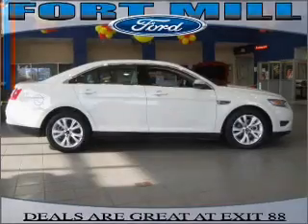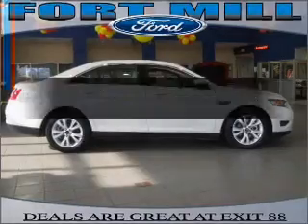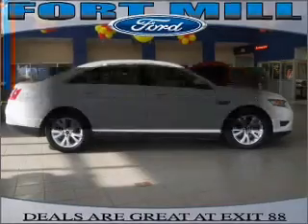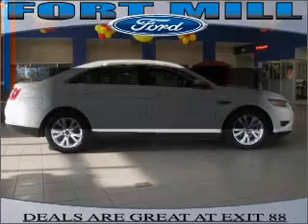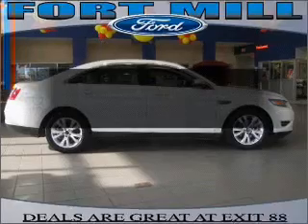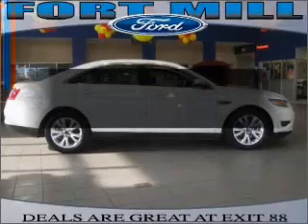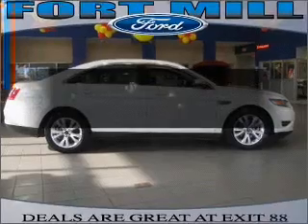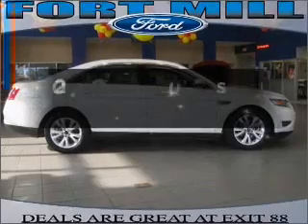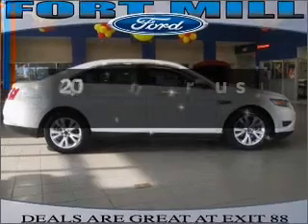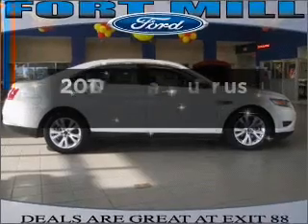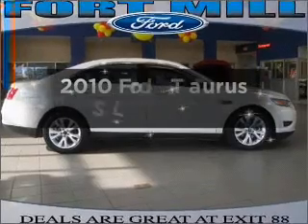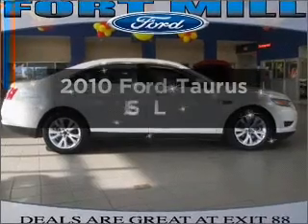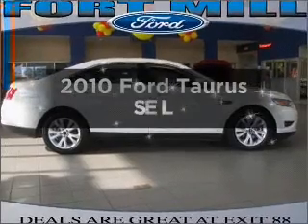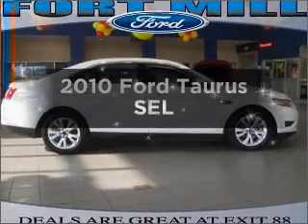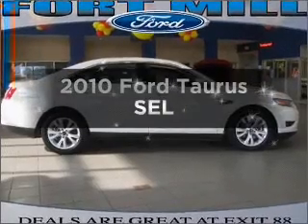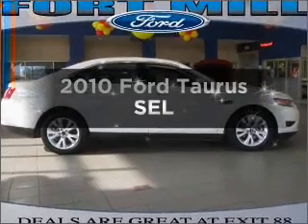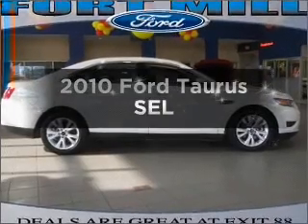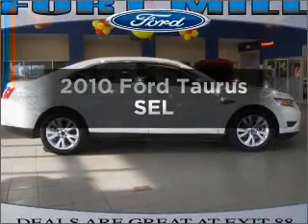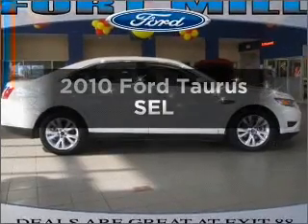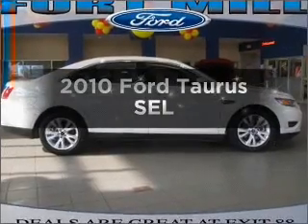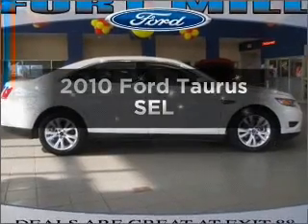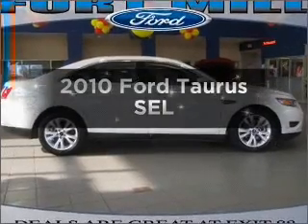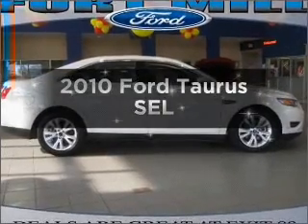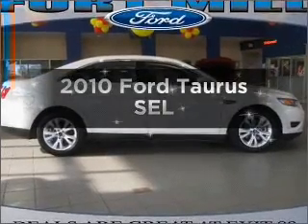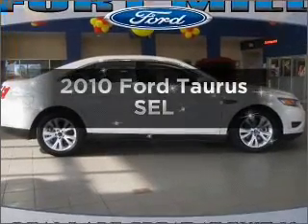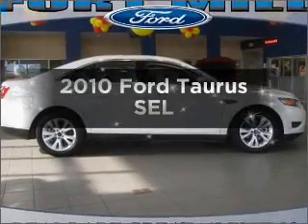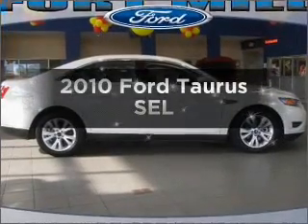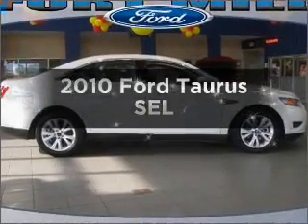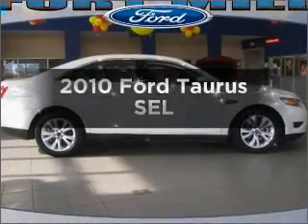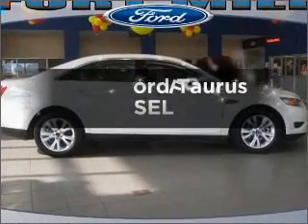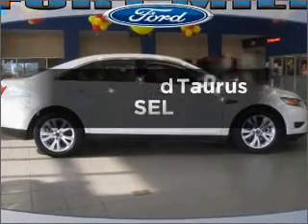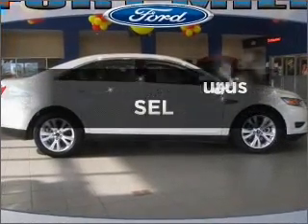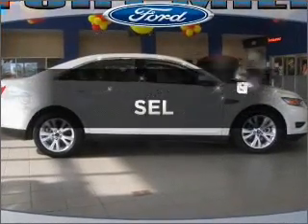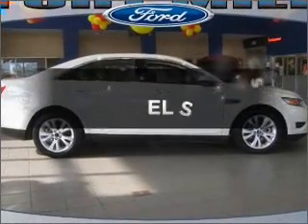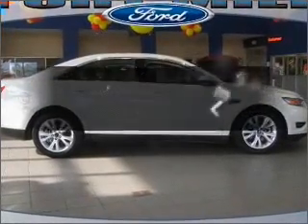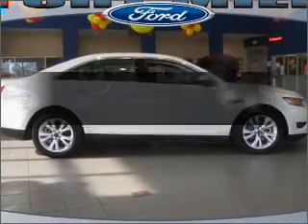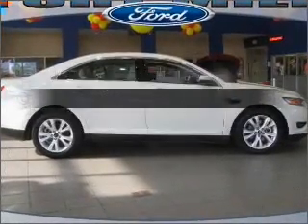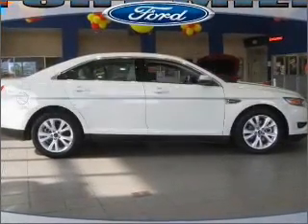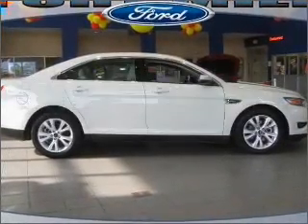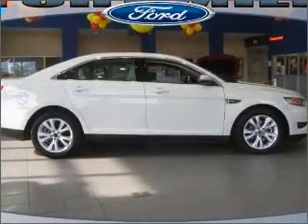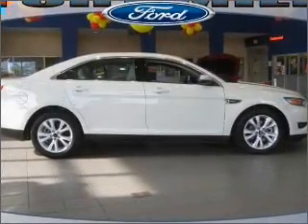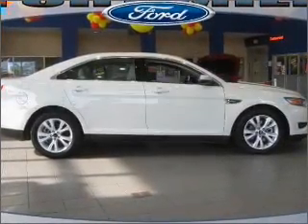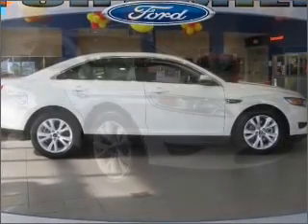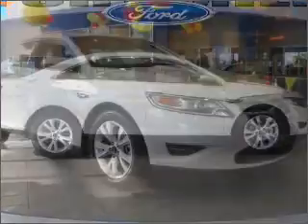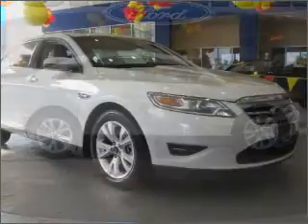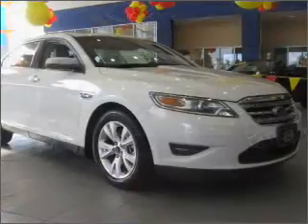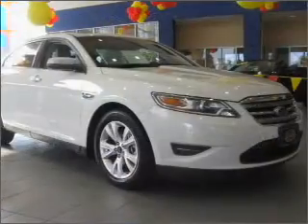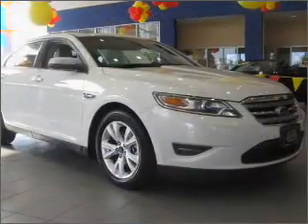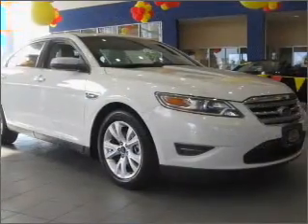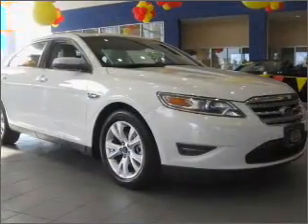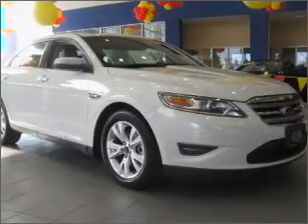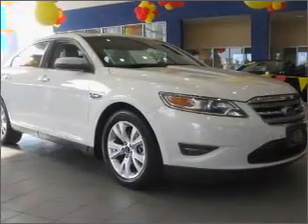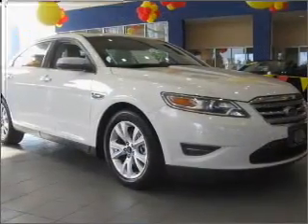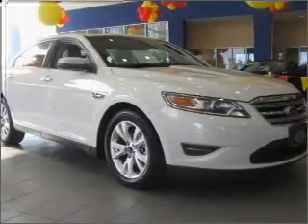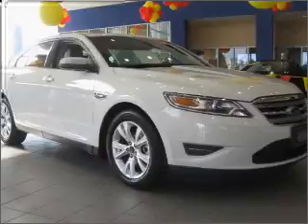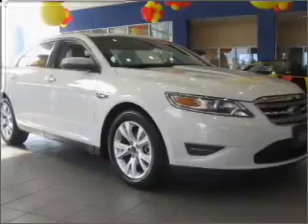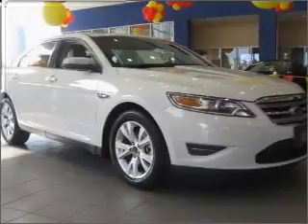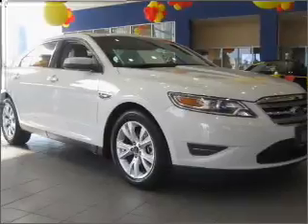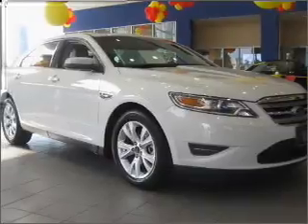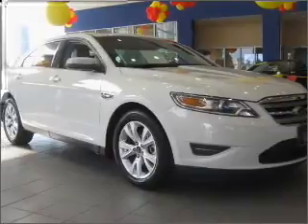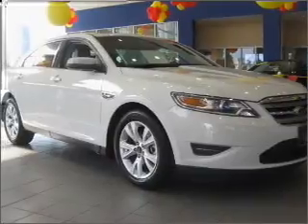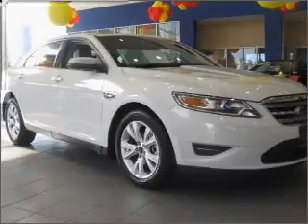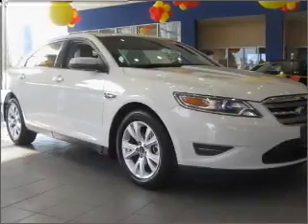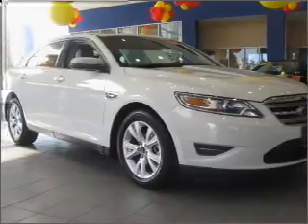Check out this 2010 Ford Taurus. If you're looking for an automobile with great attributes, look no further.